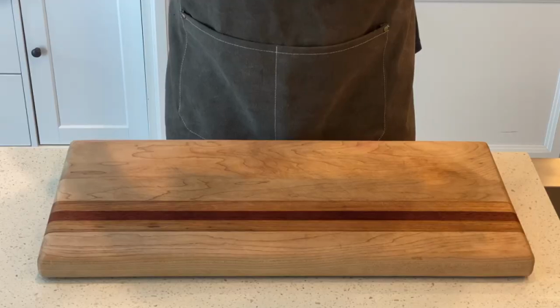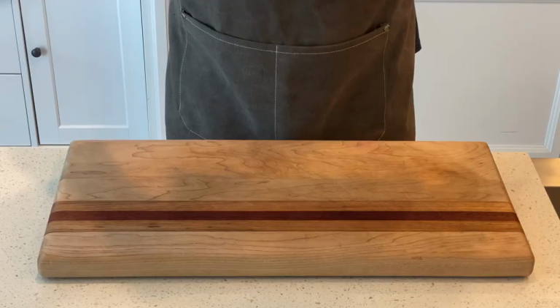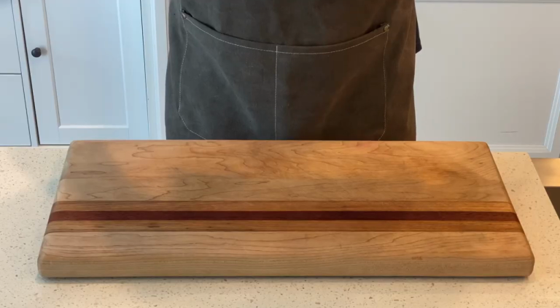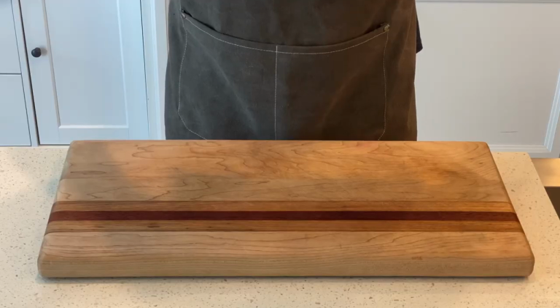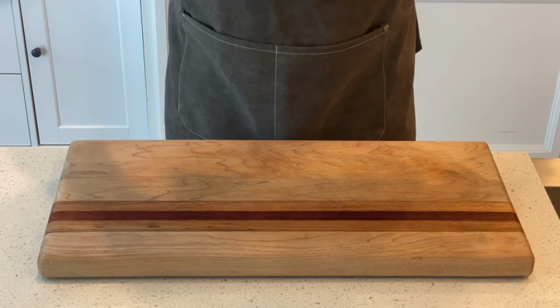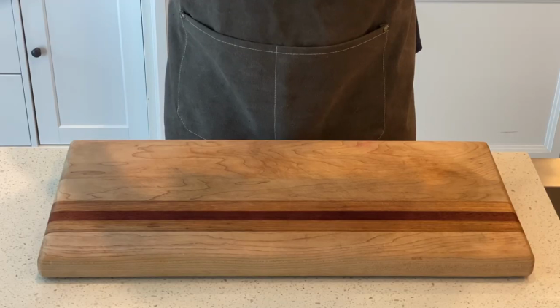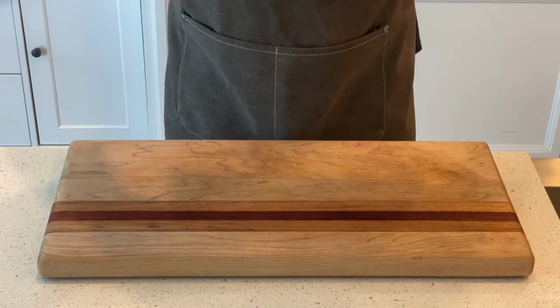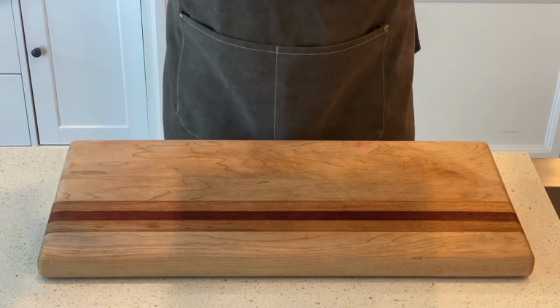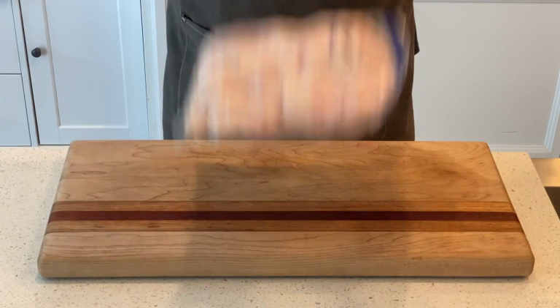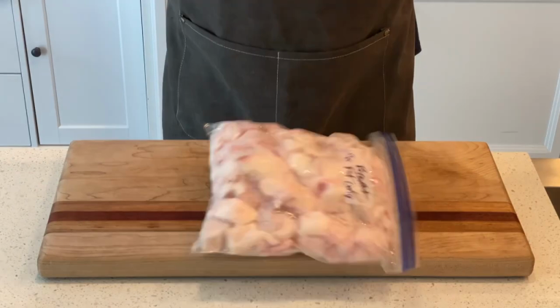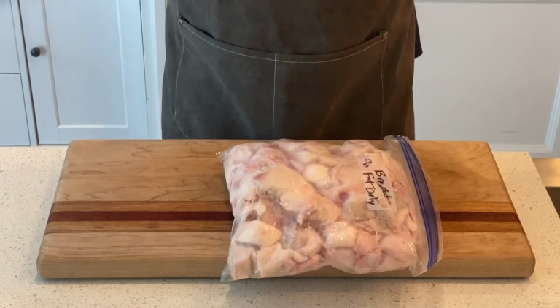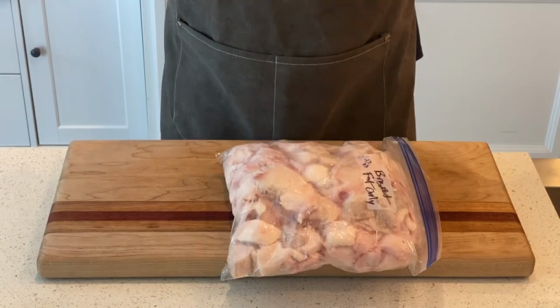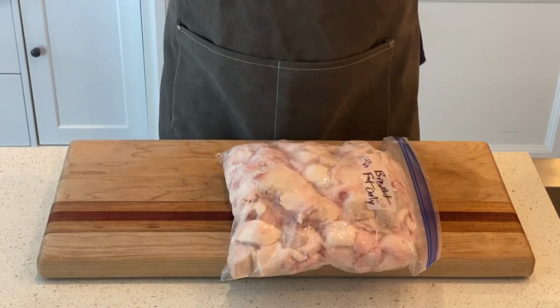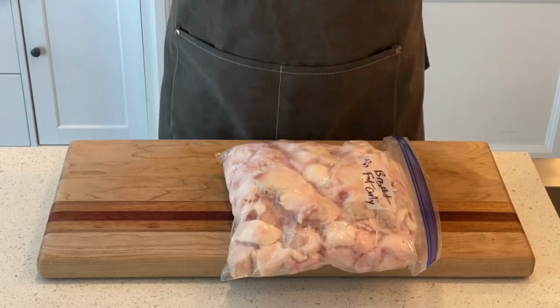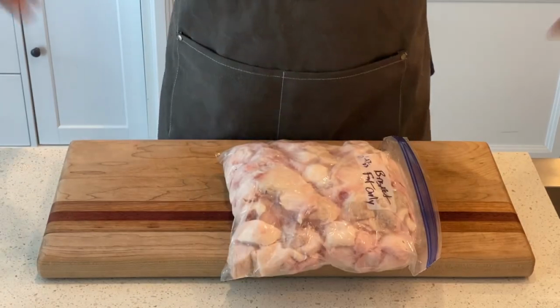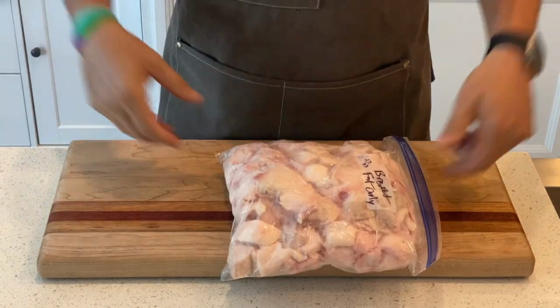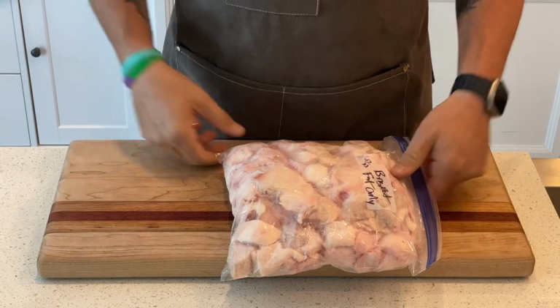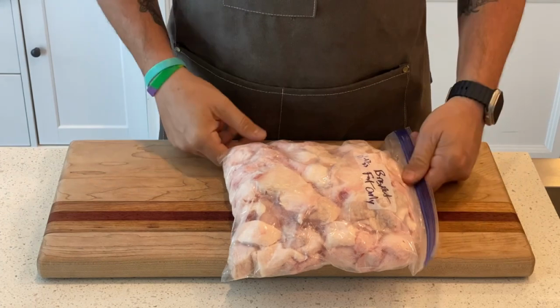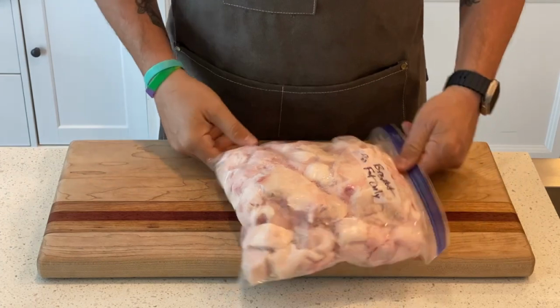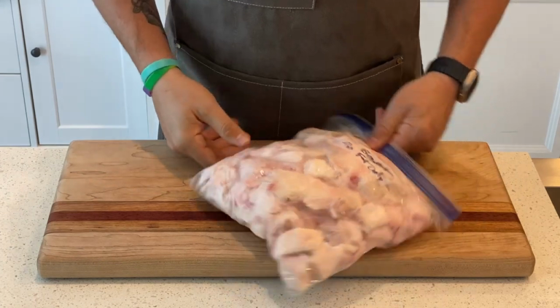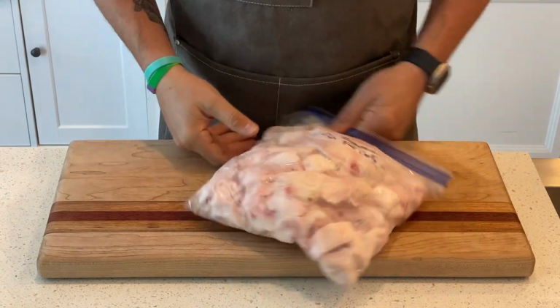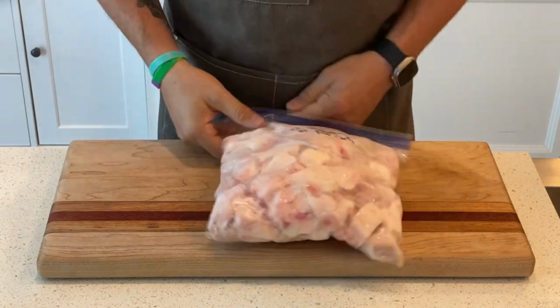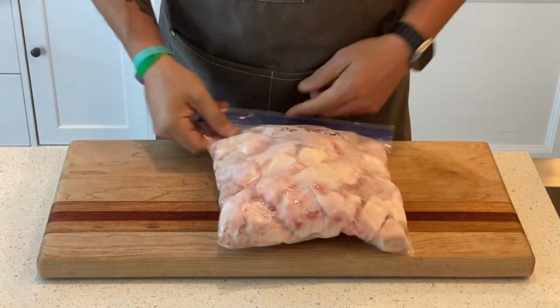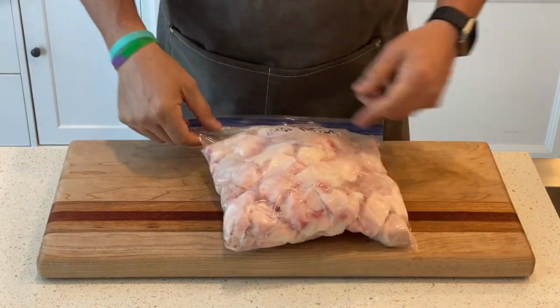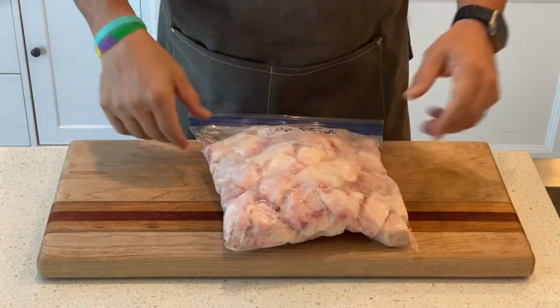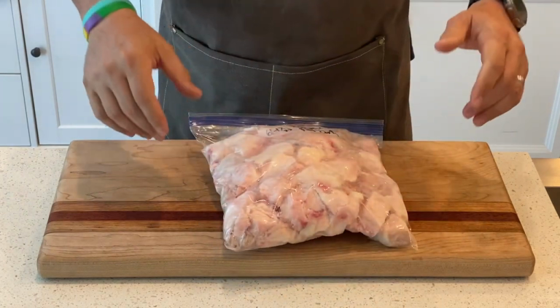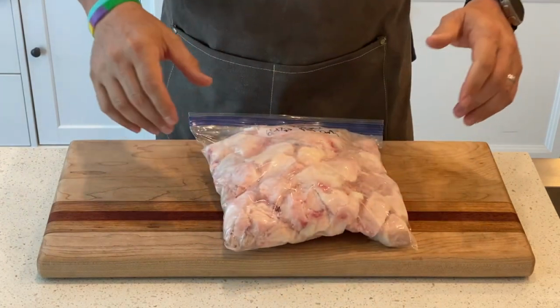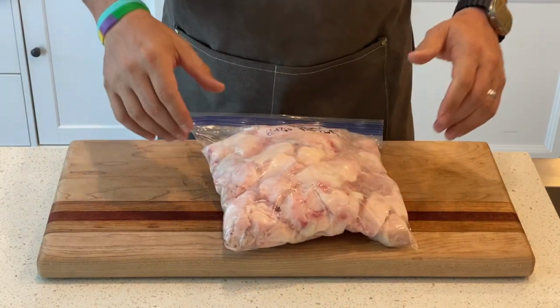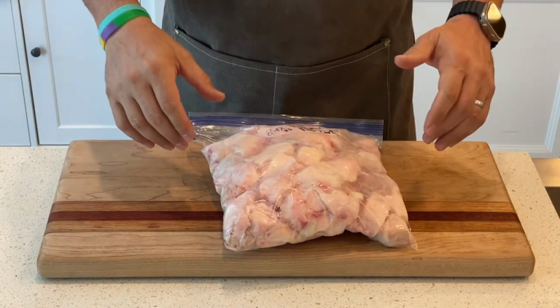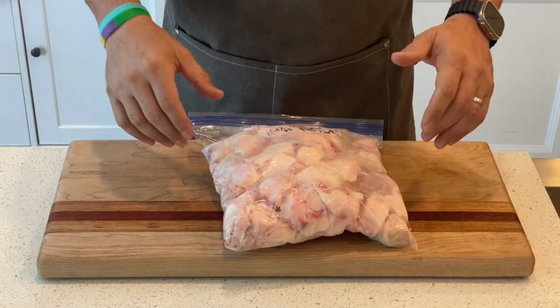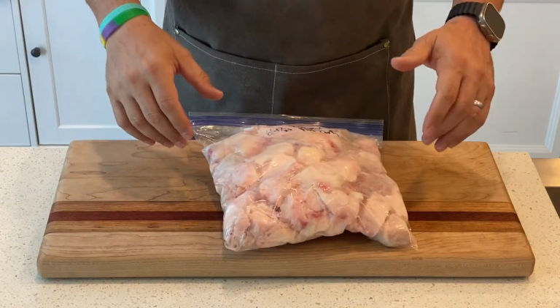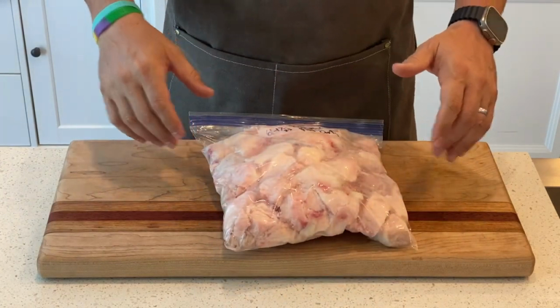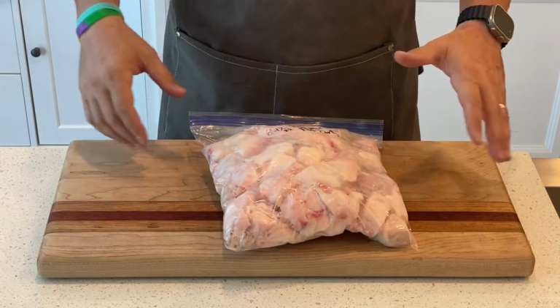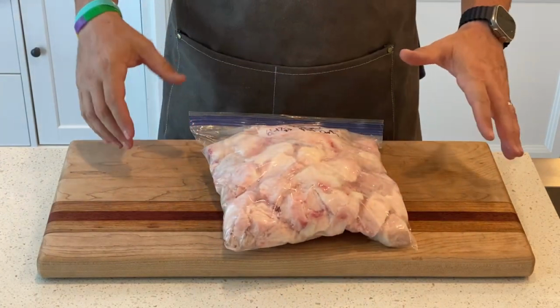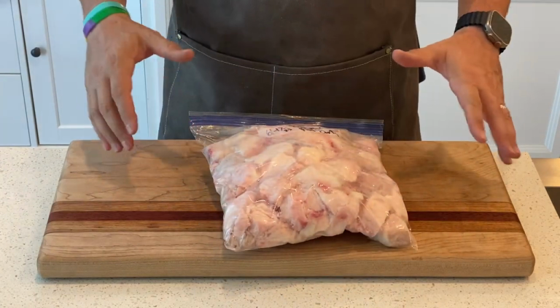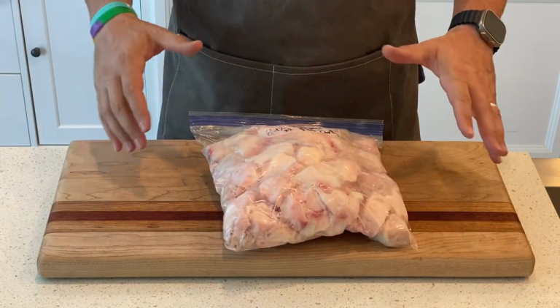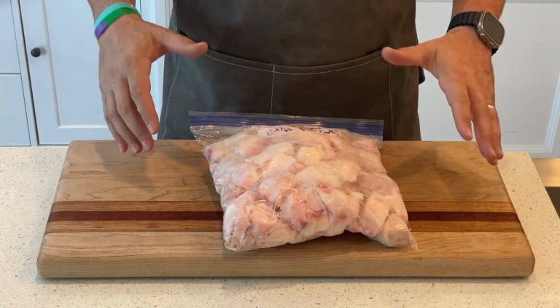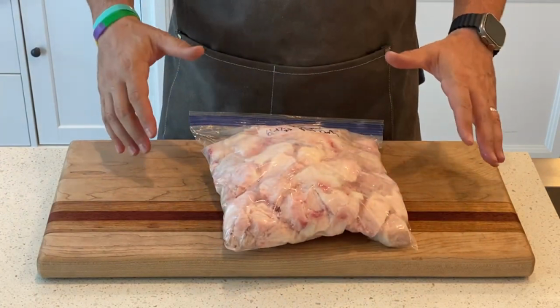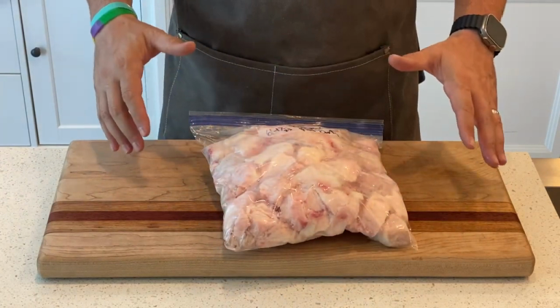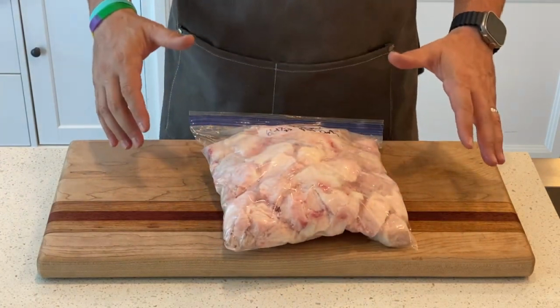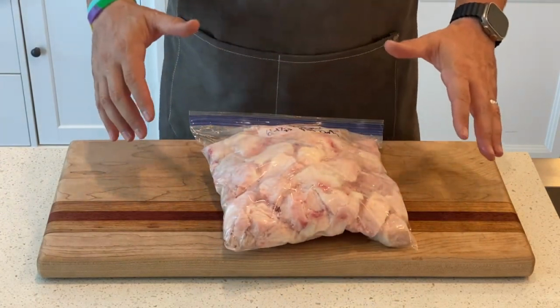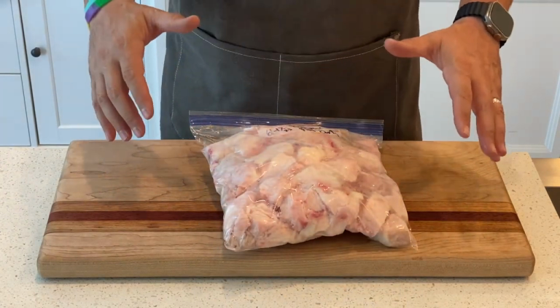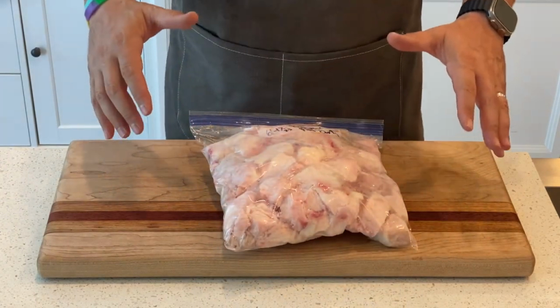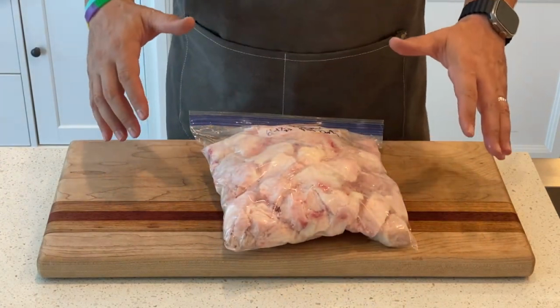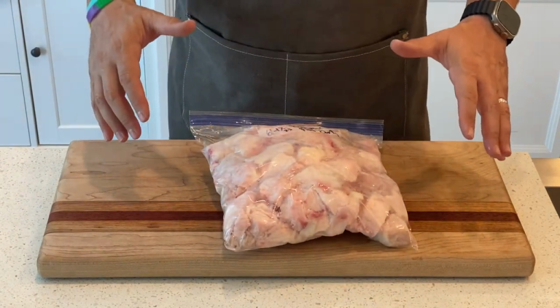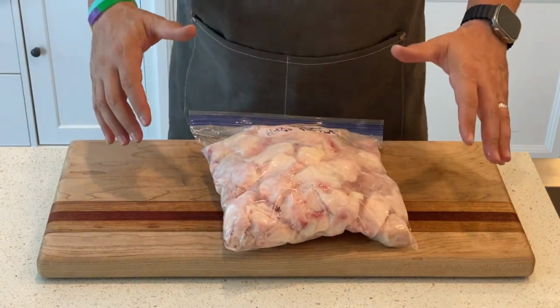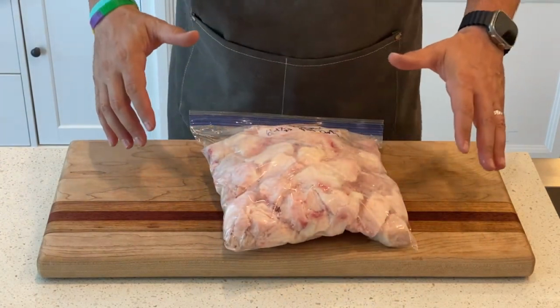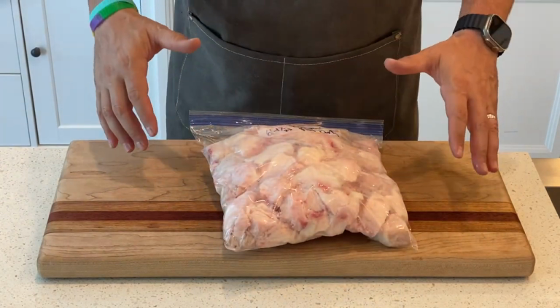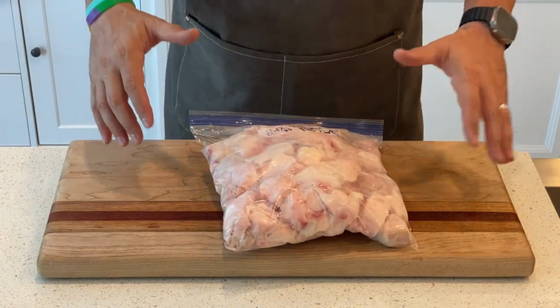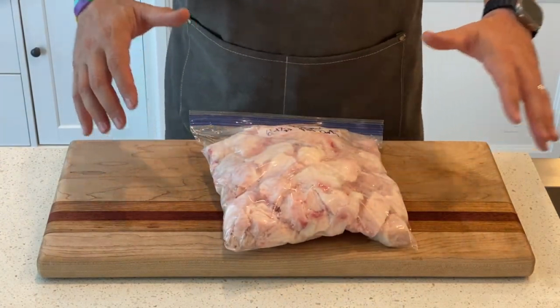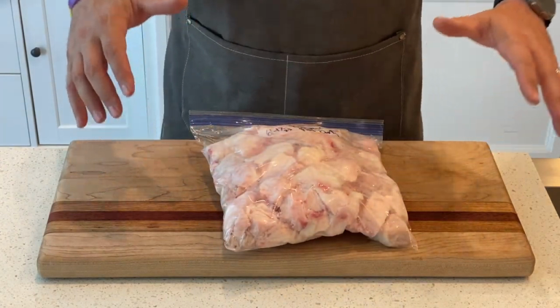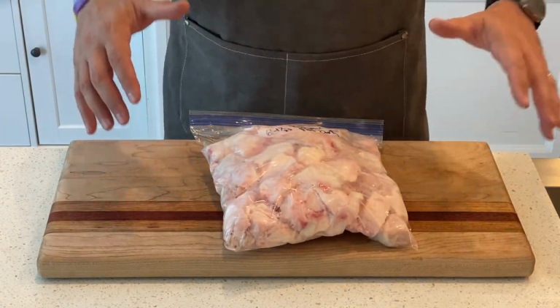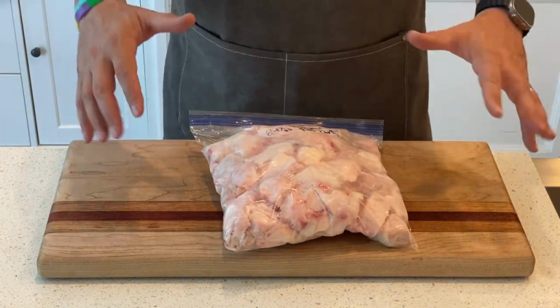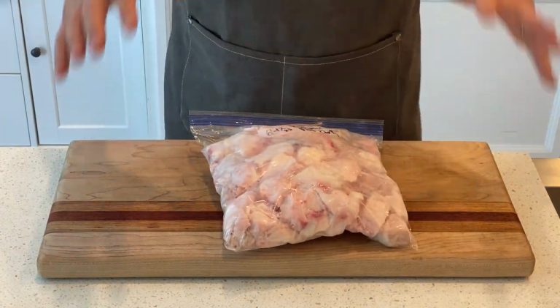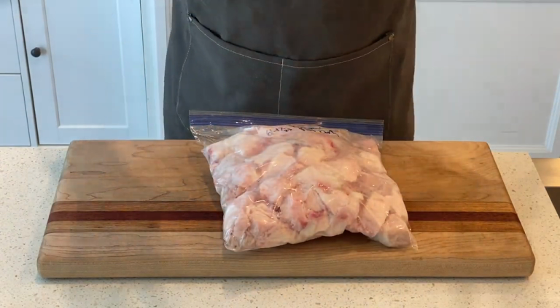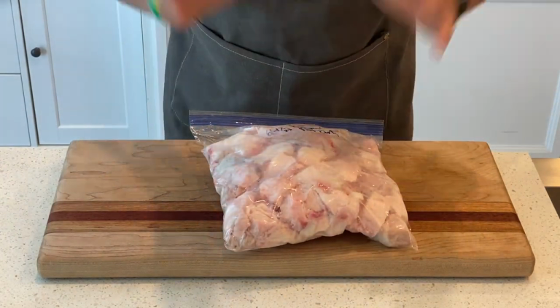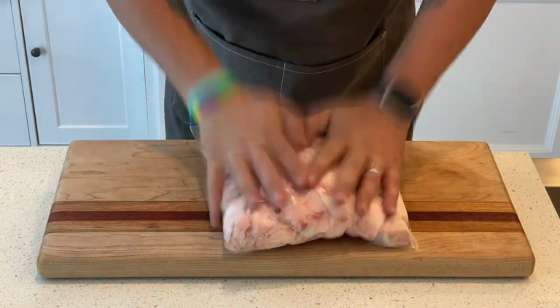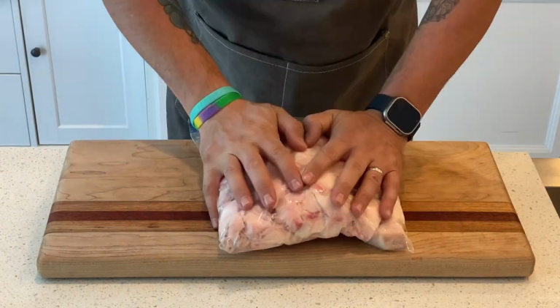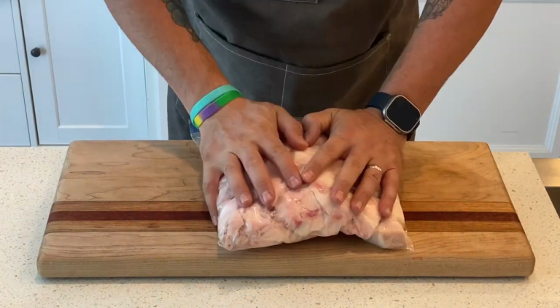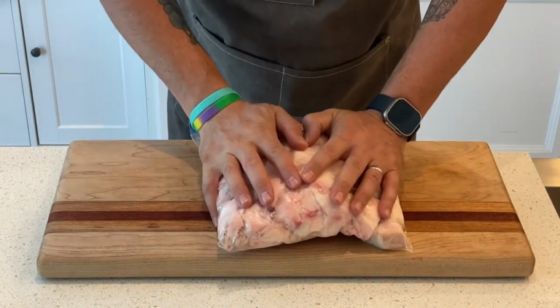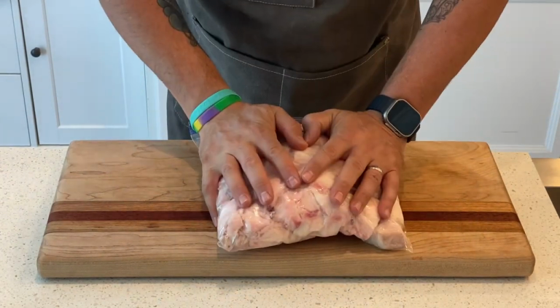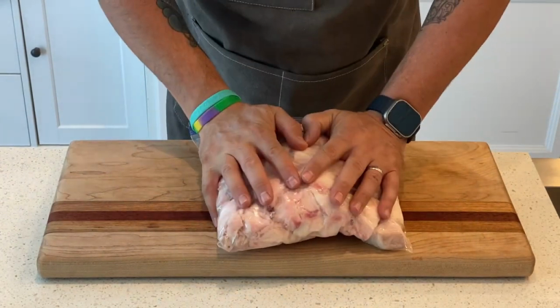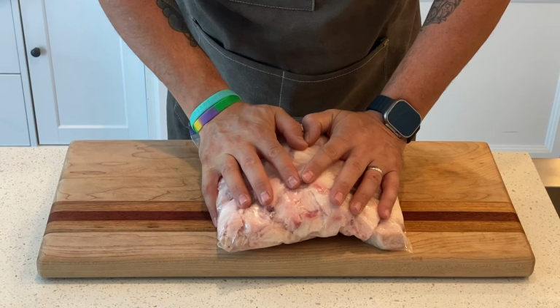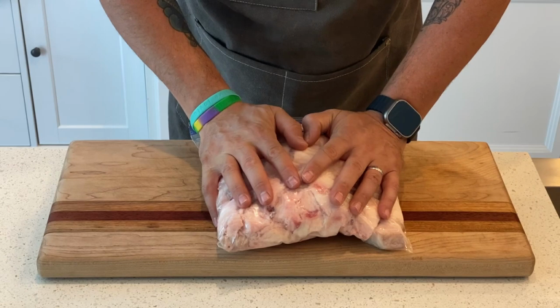Hello everyone, welcome back to Kitchen Science. Today we're going to go ahead and make some smoked beef tallow. Stay tuned.